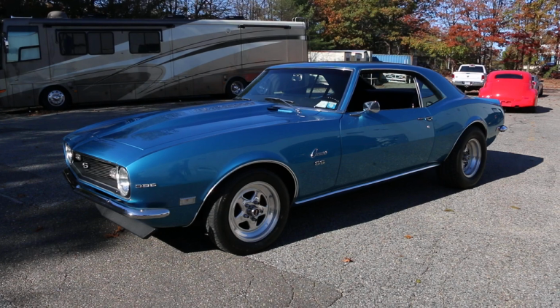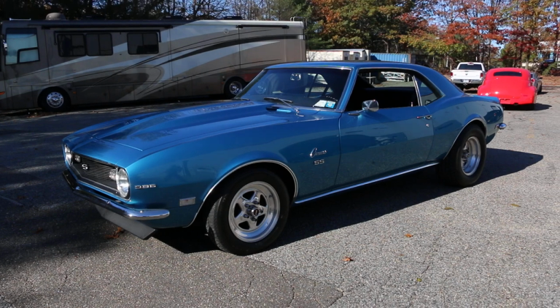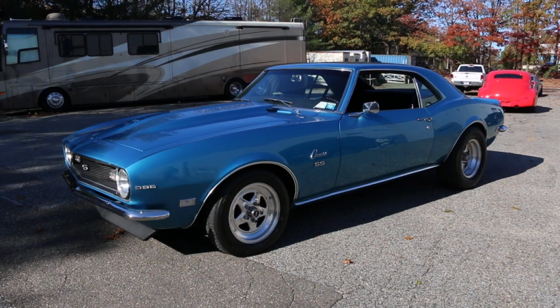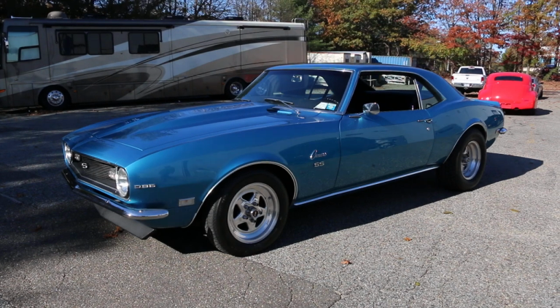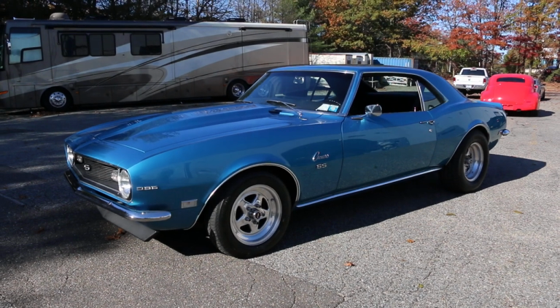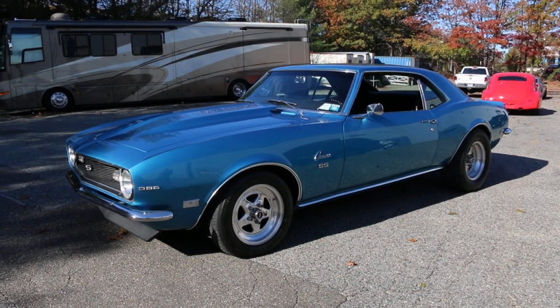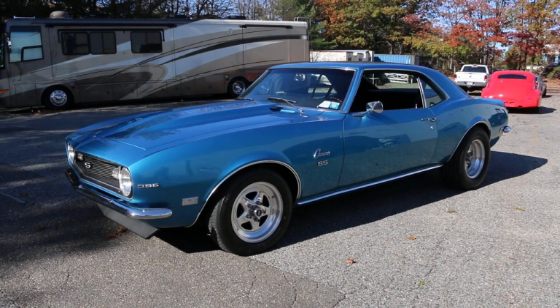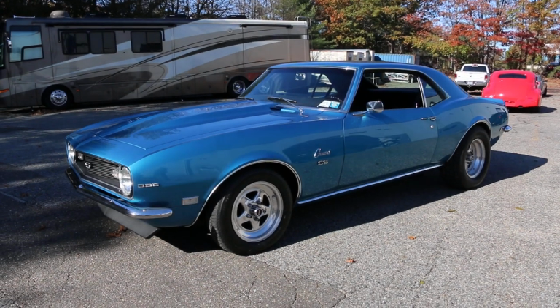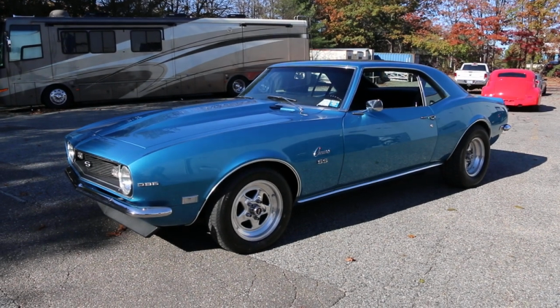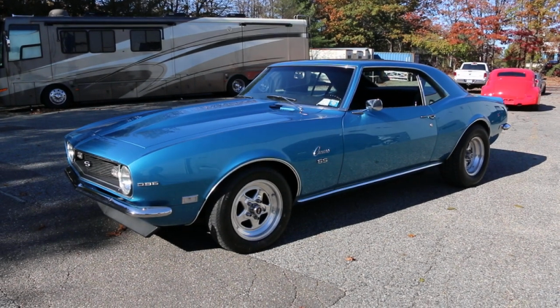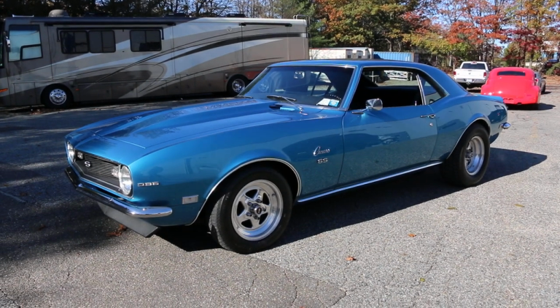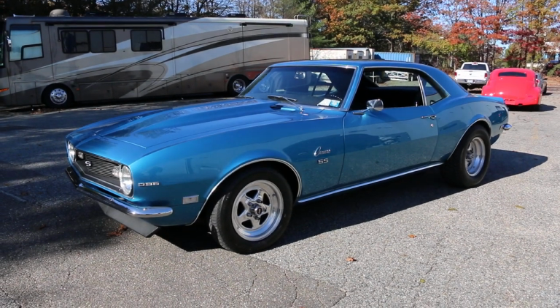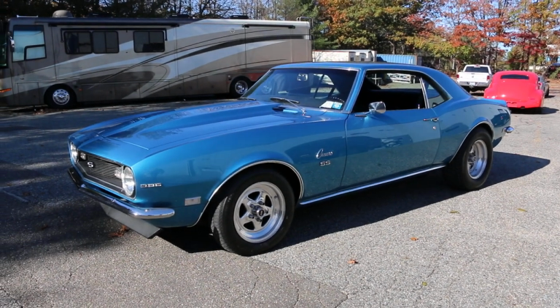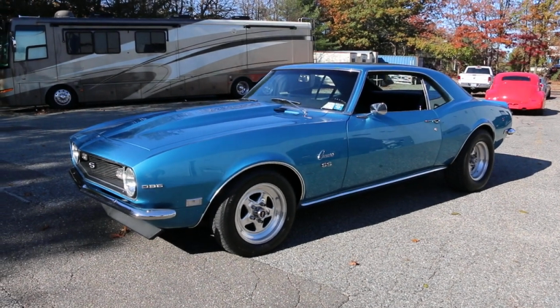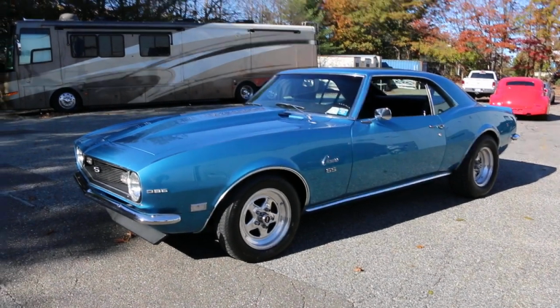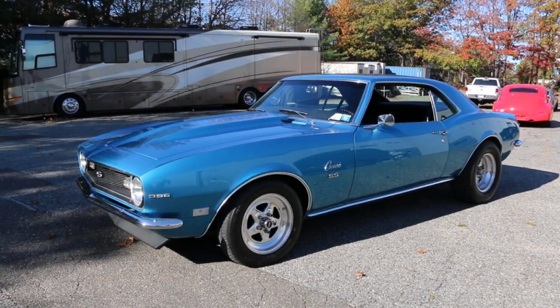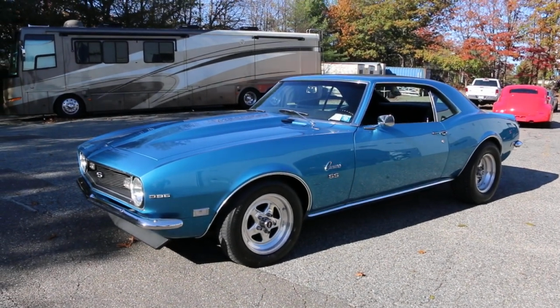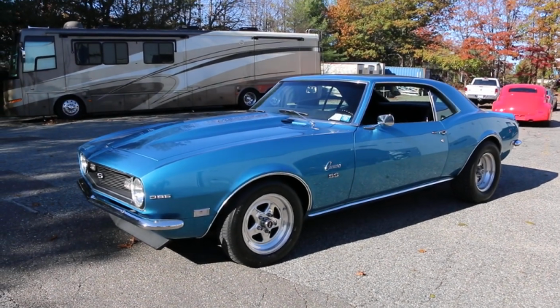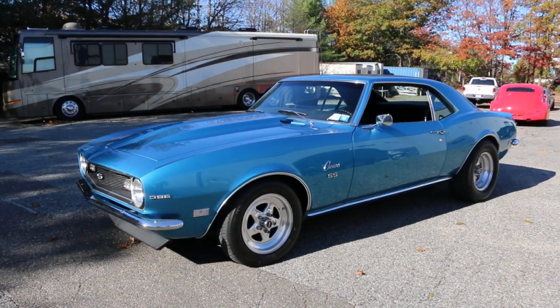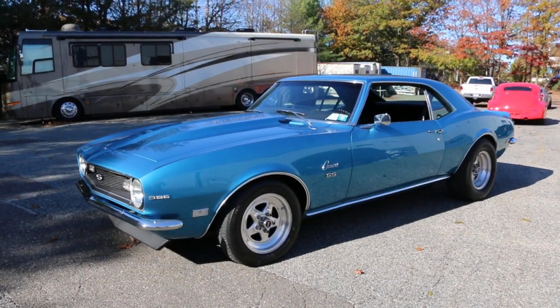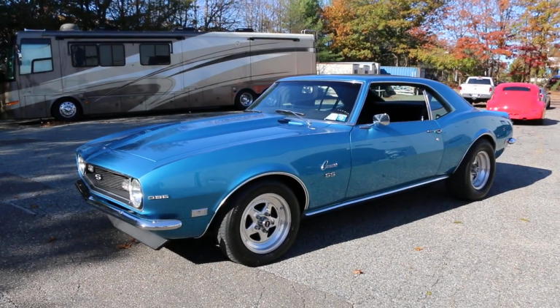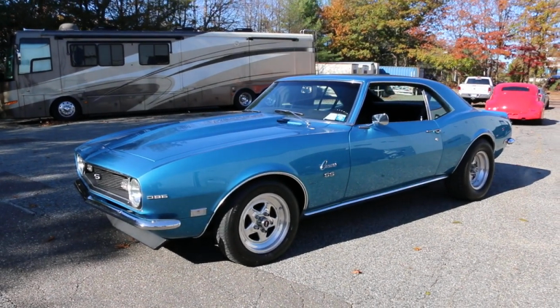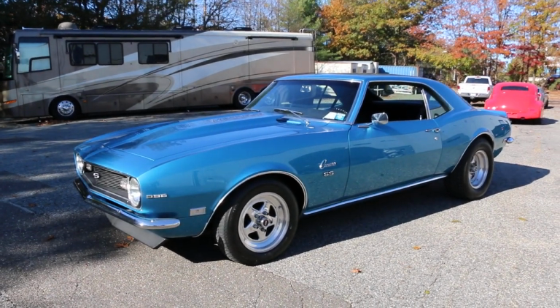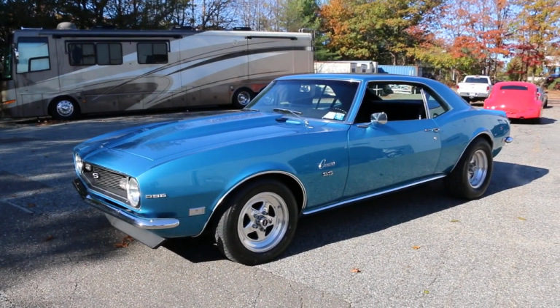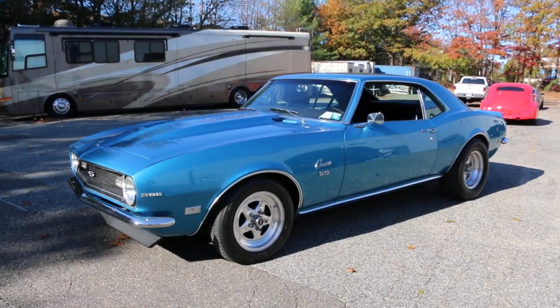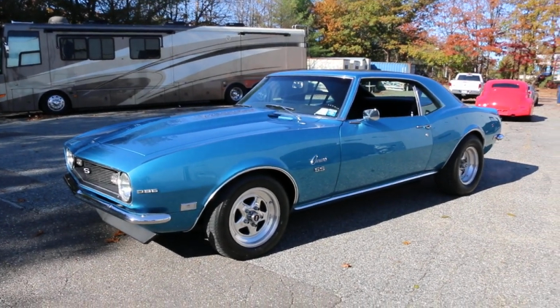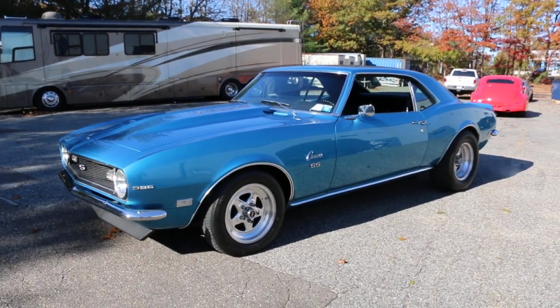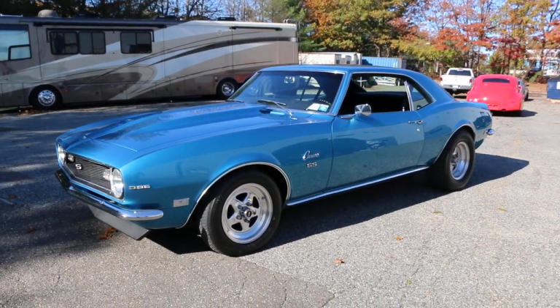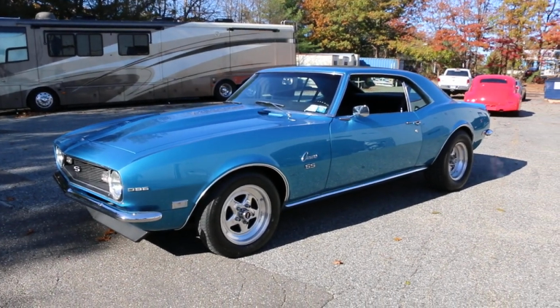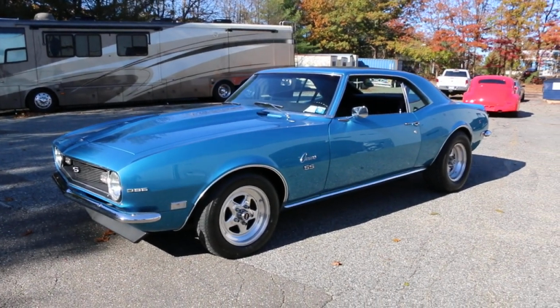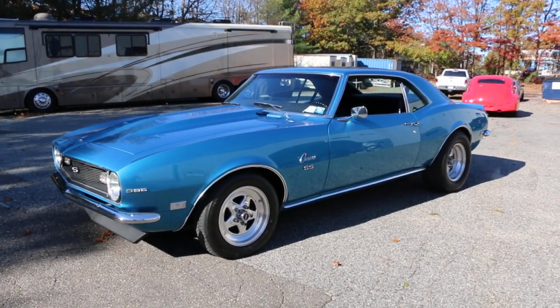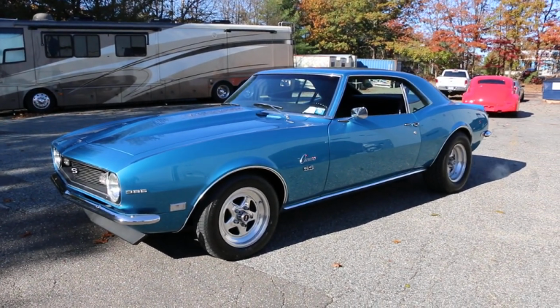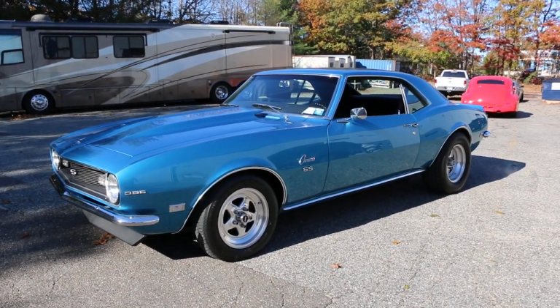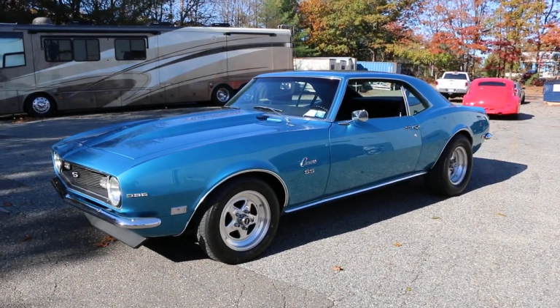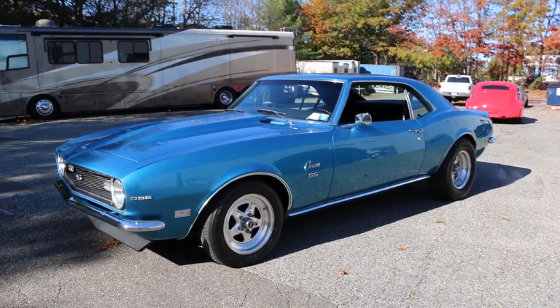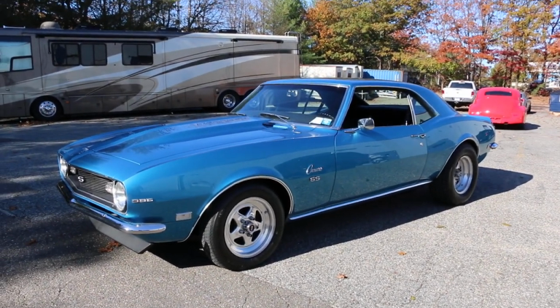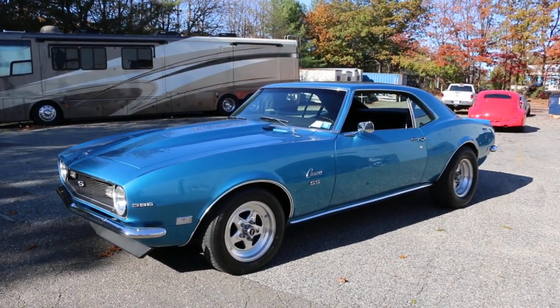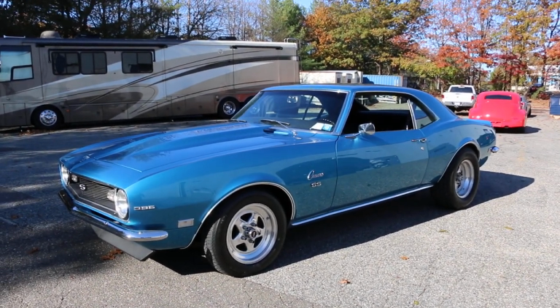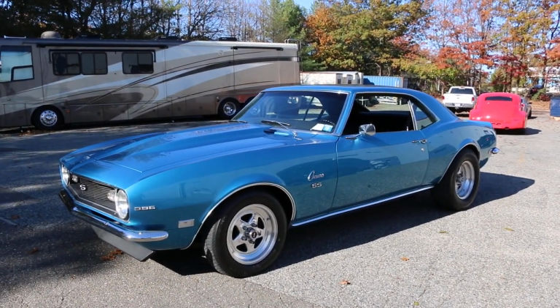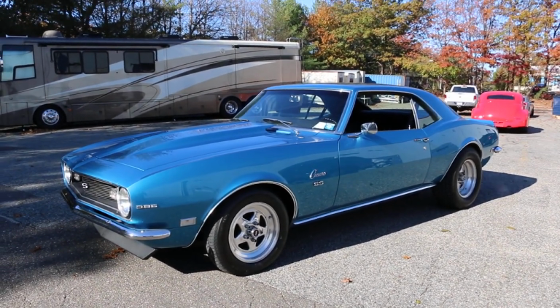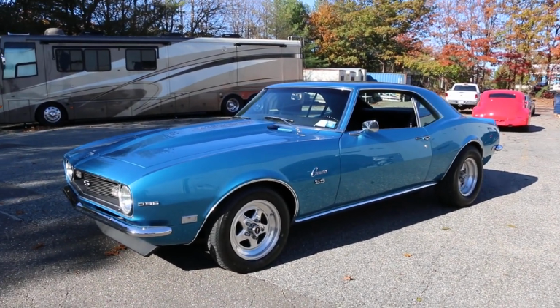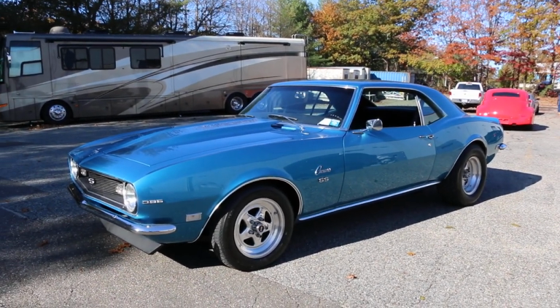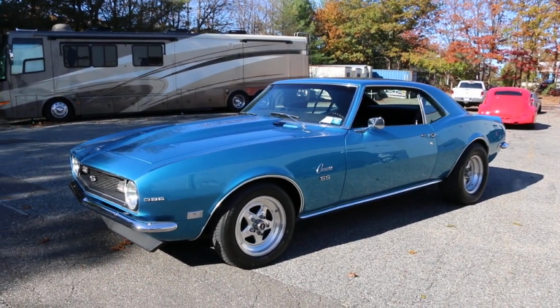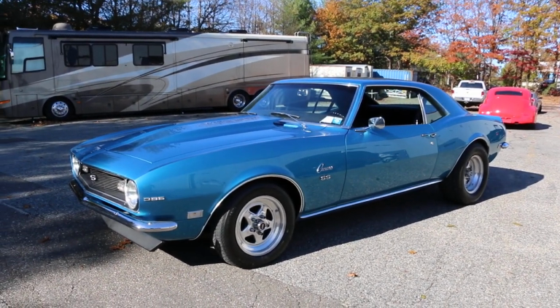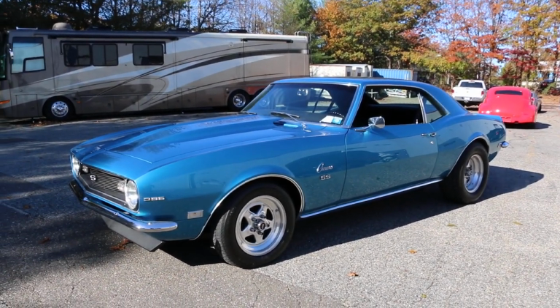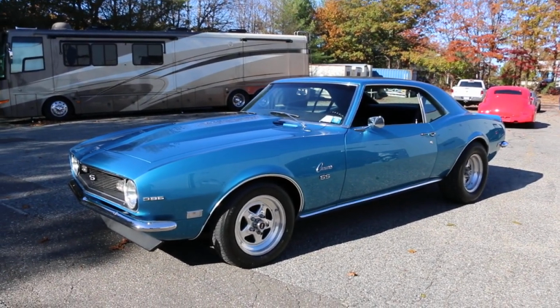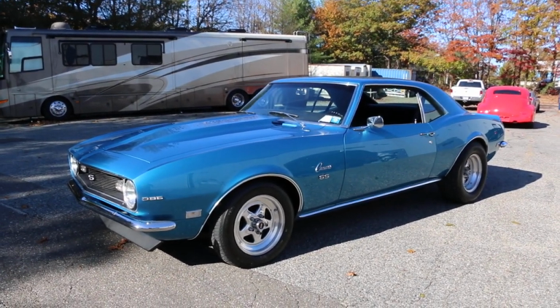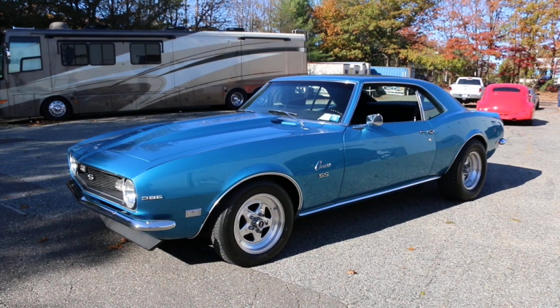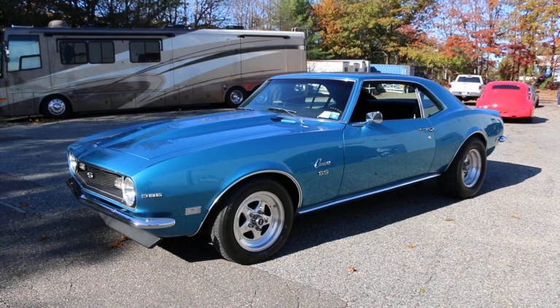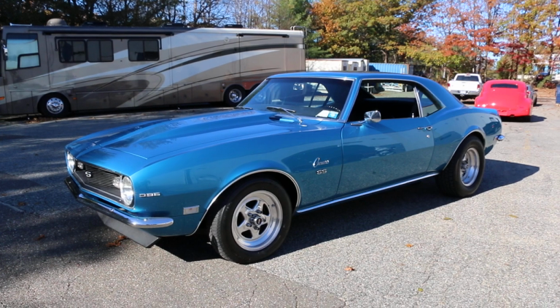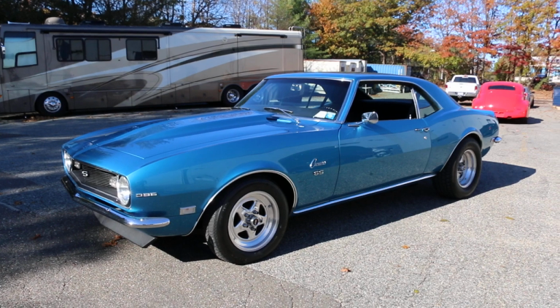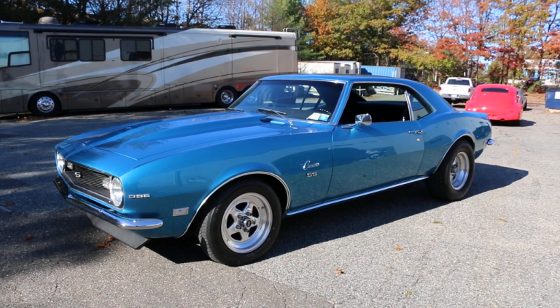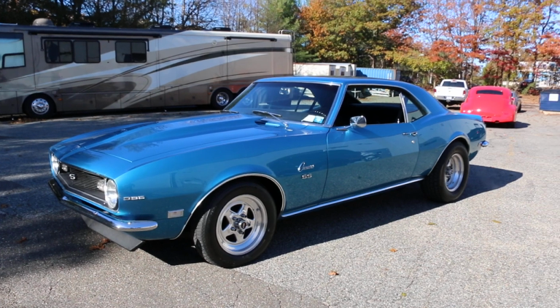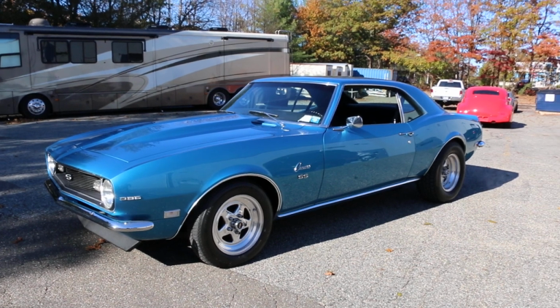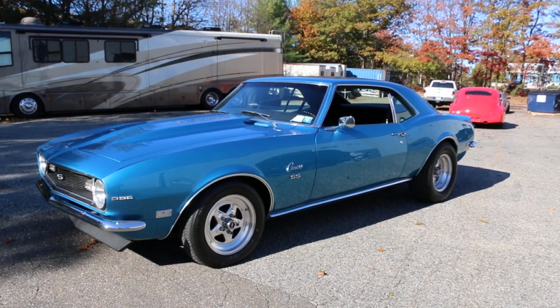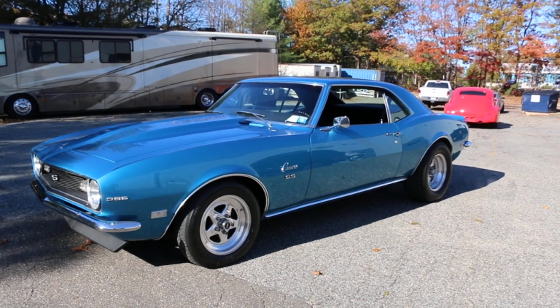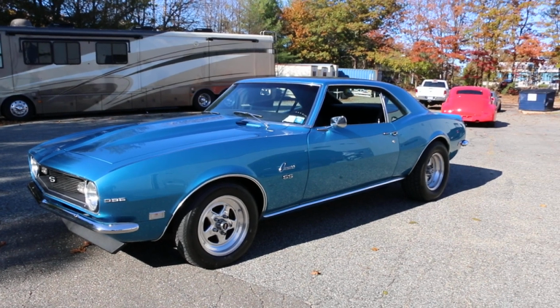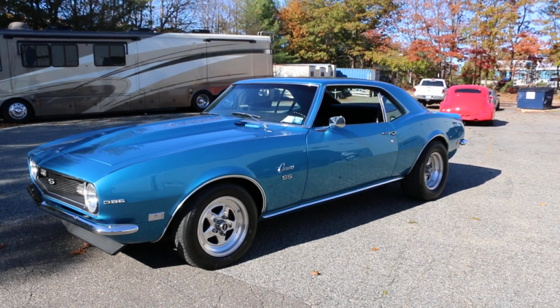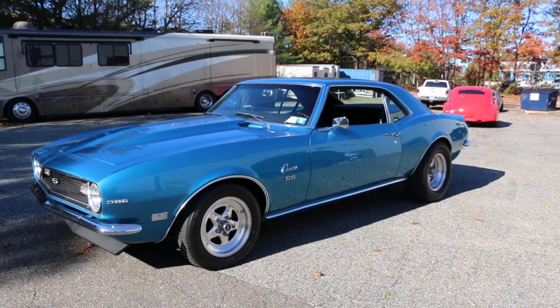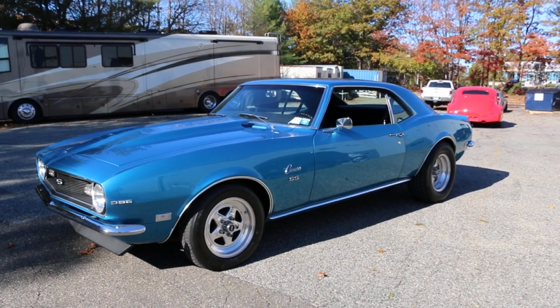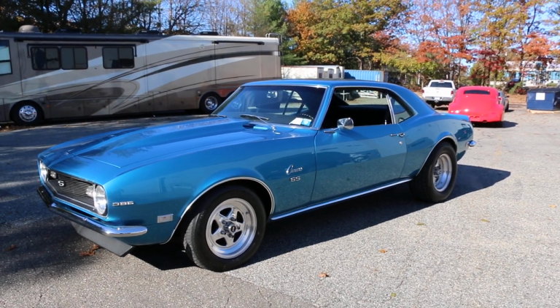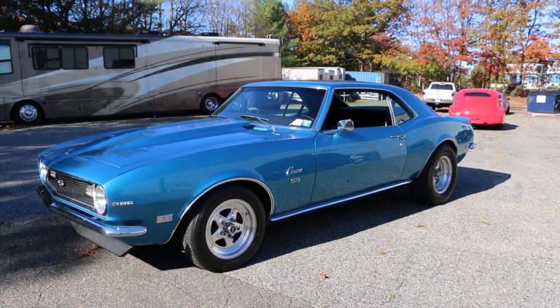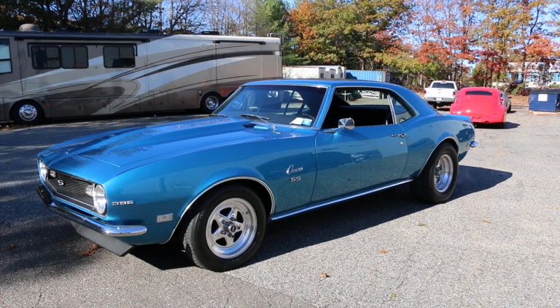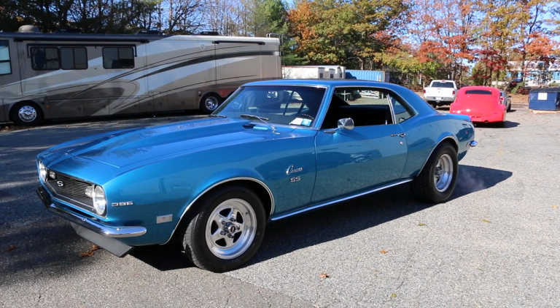Hey guys, thanks for joining us today. Mike here at Weeby Autos. Today we have a gorgeous 1968 Camaro. What a car.